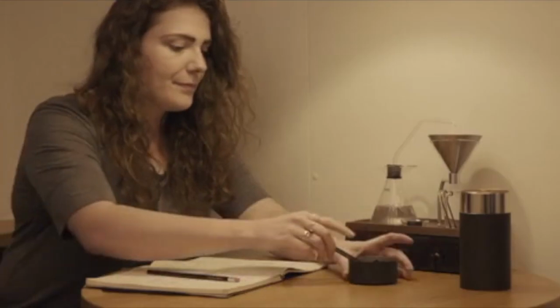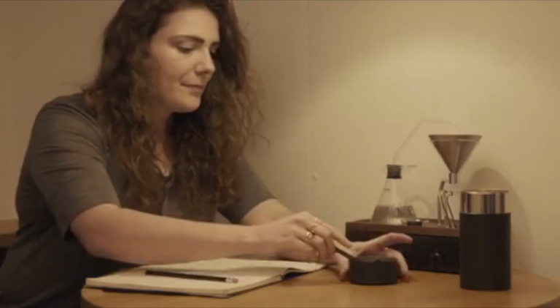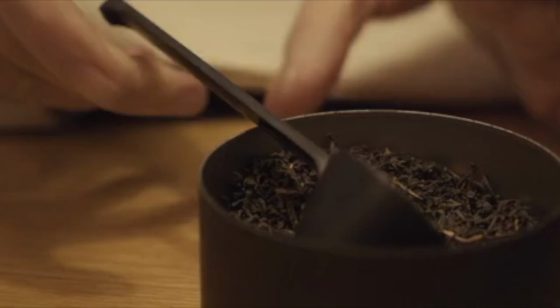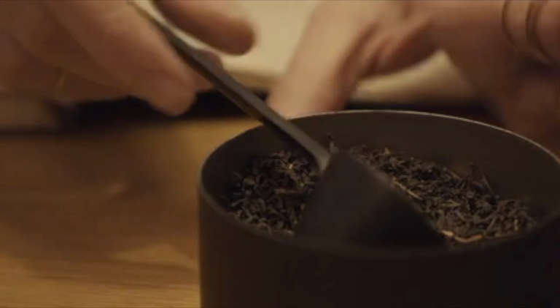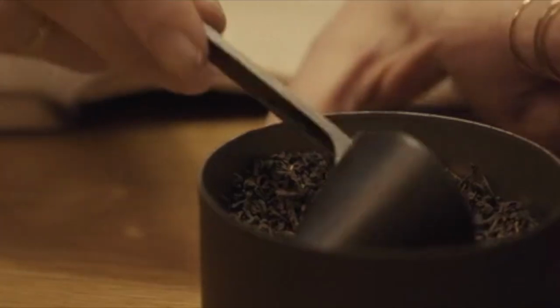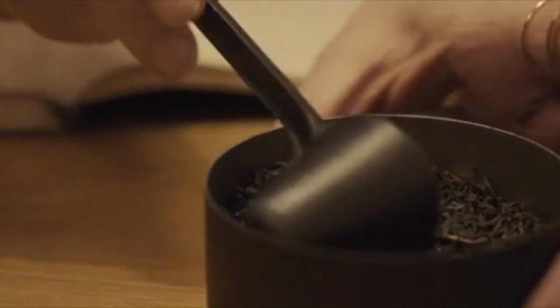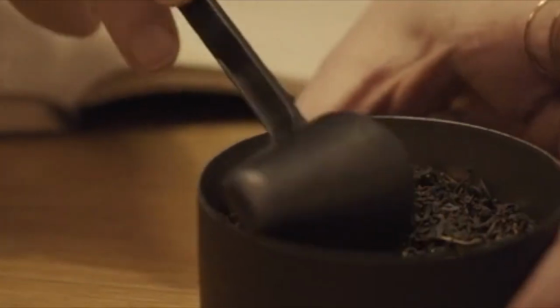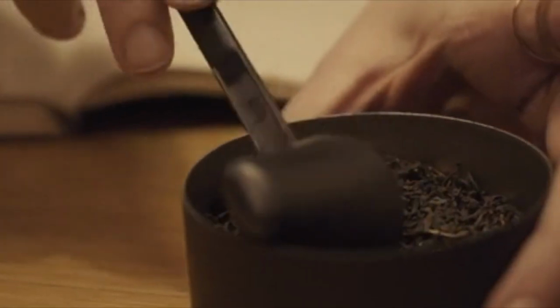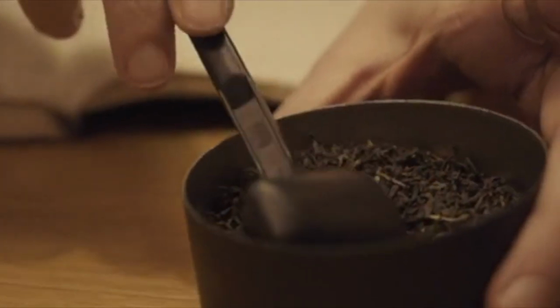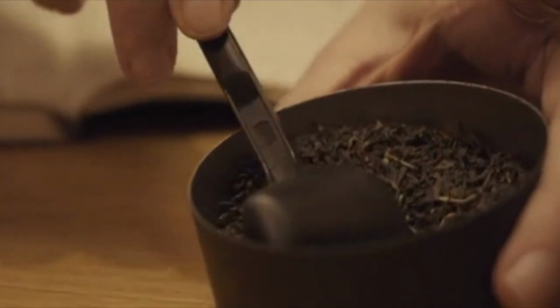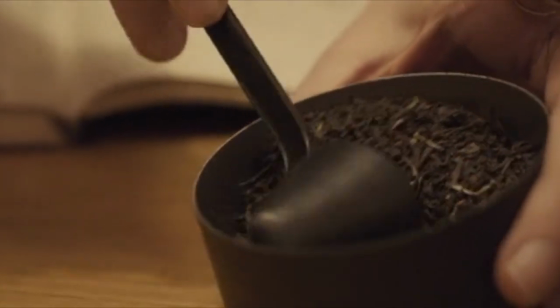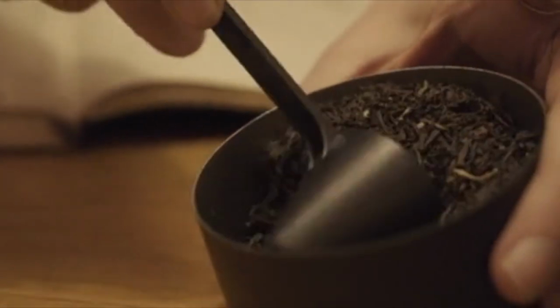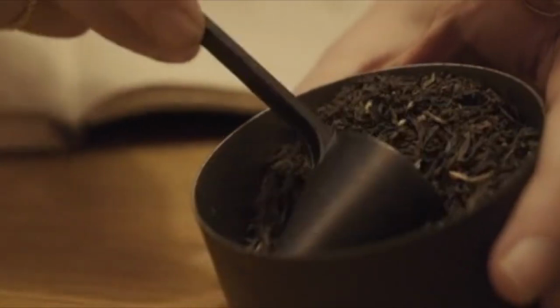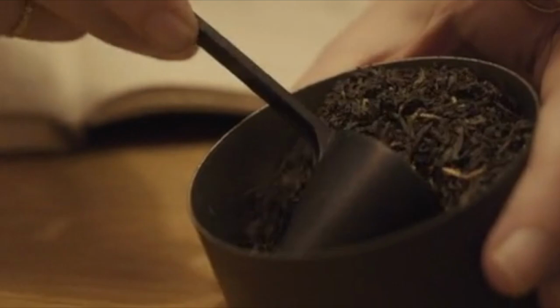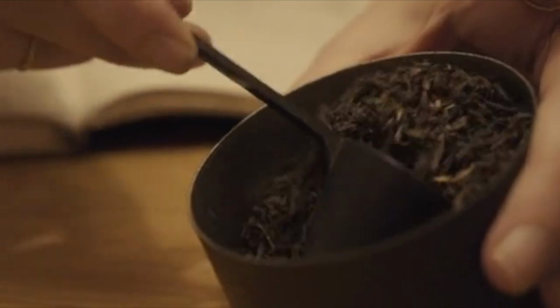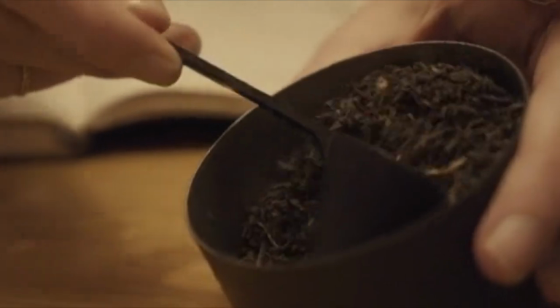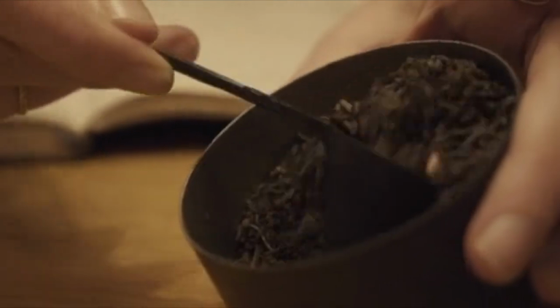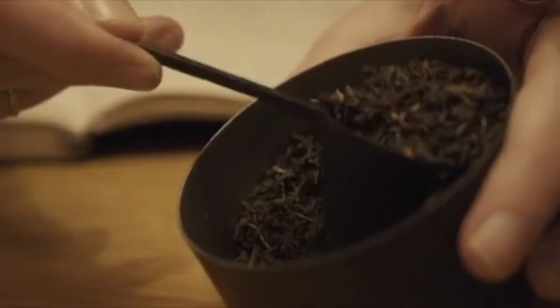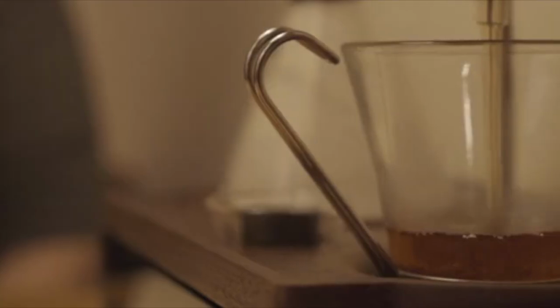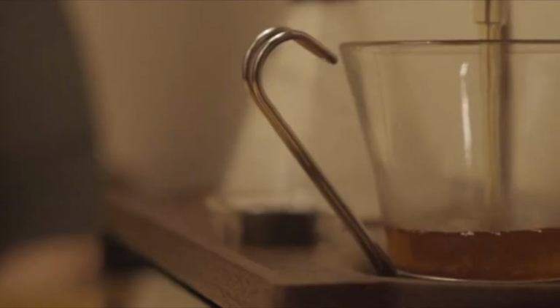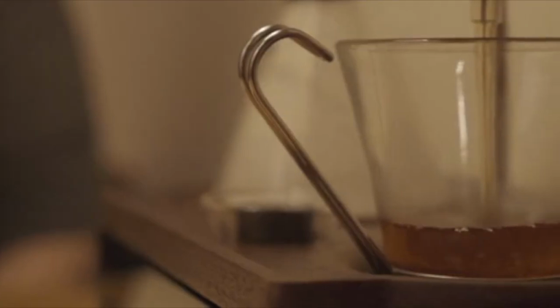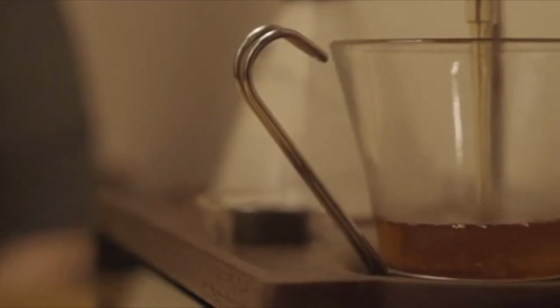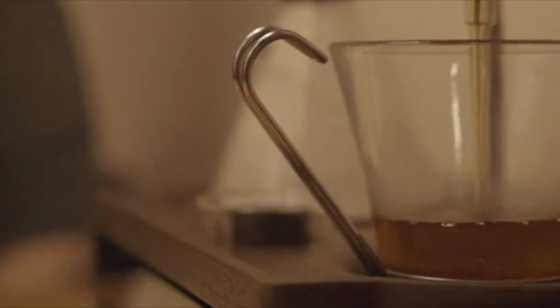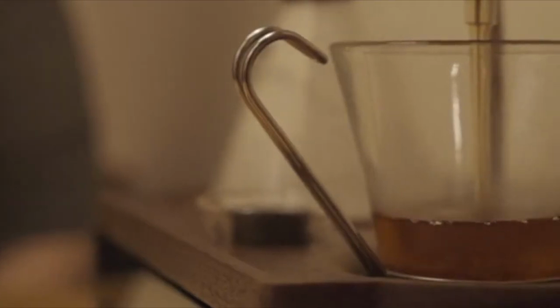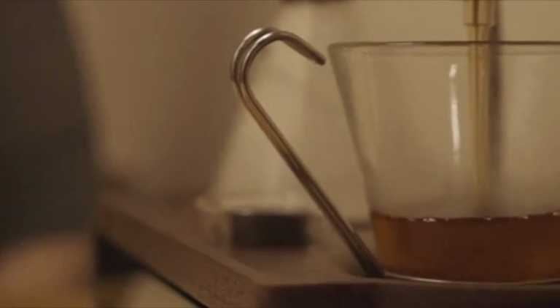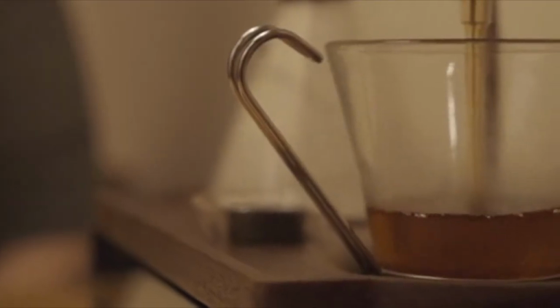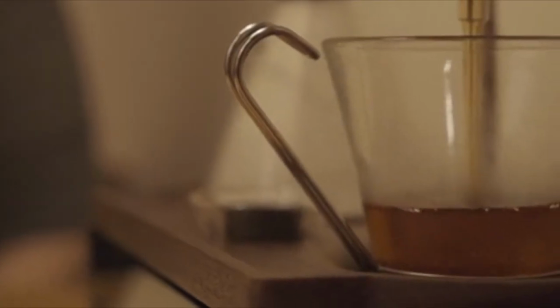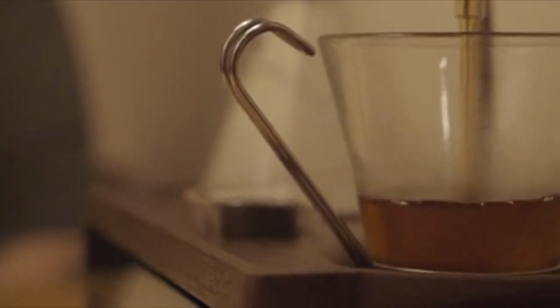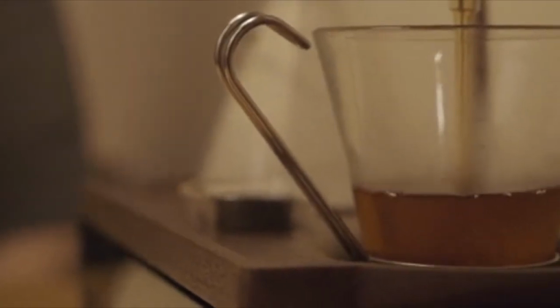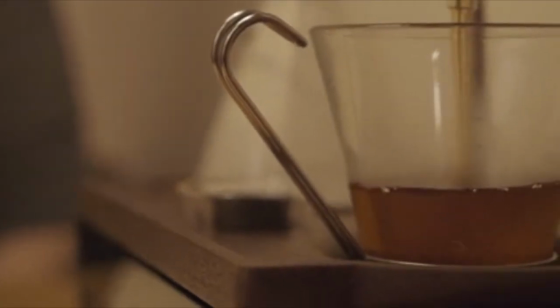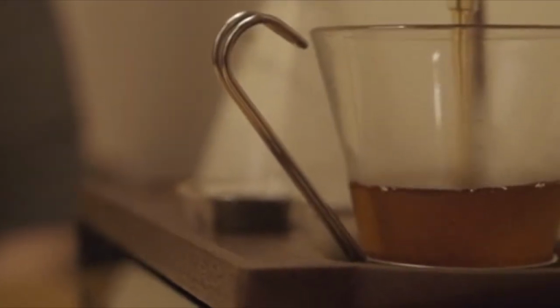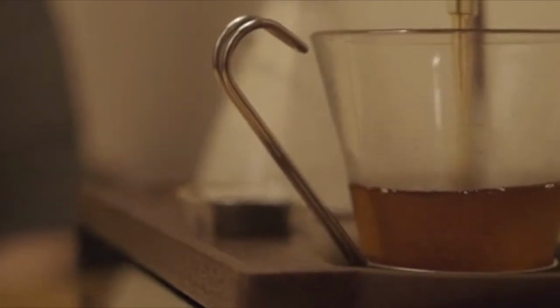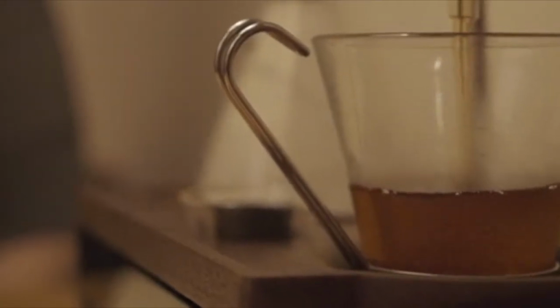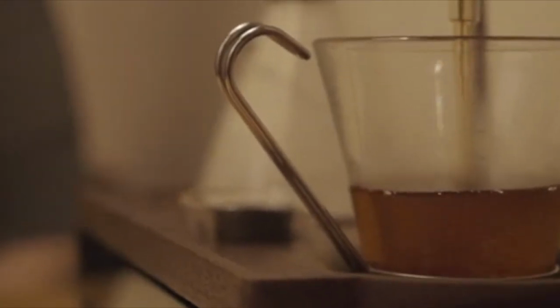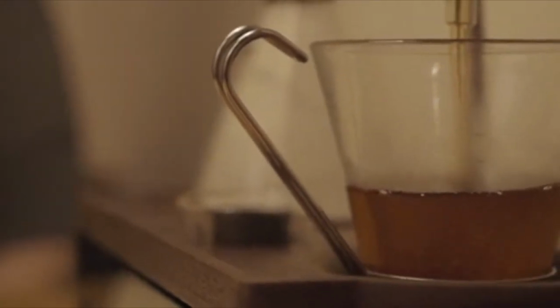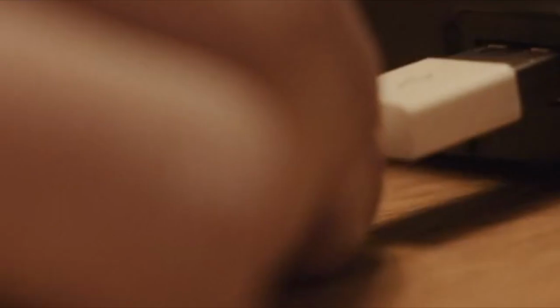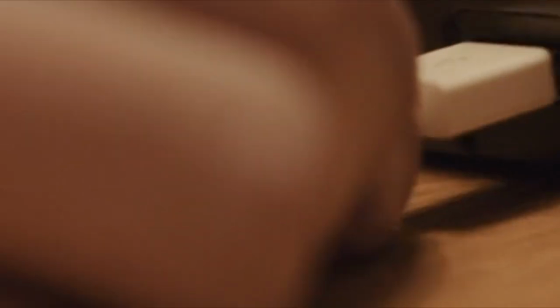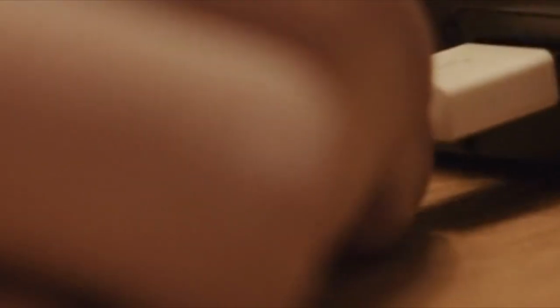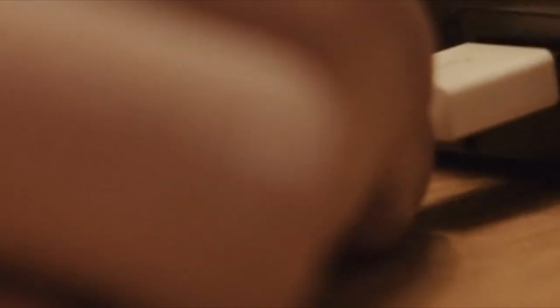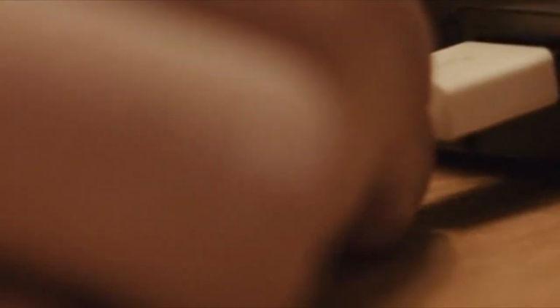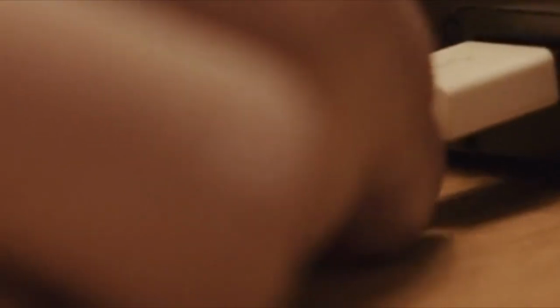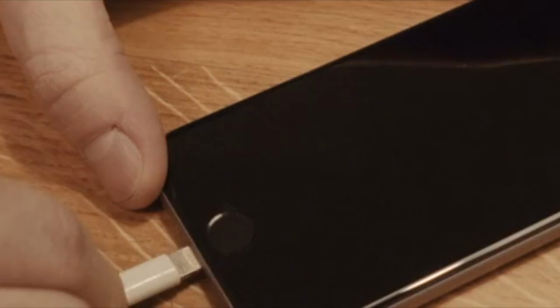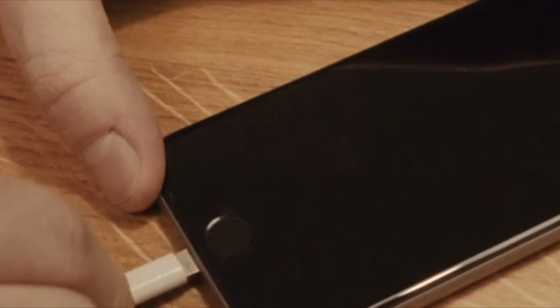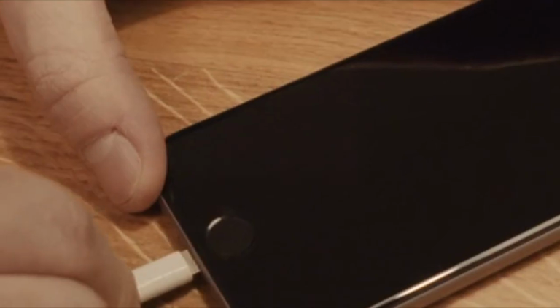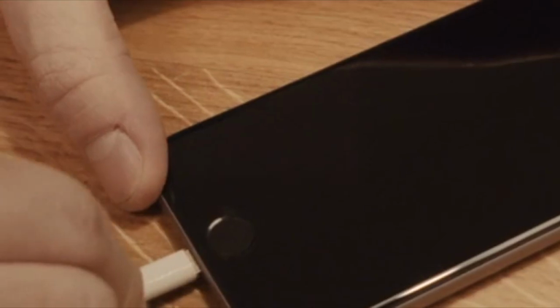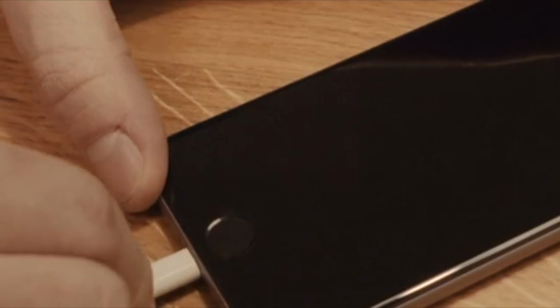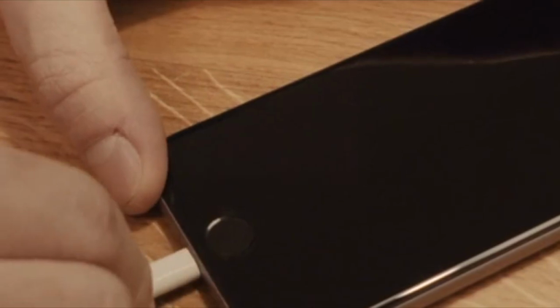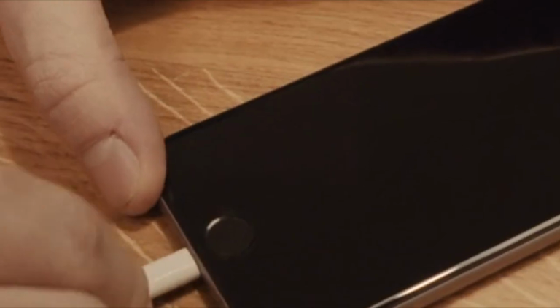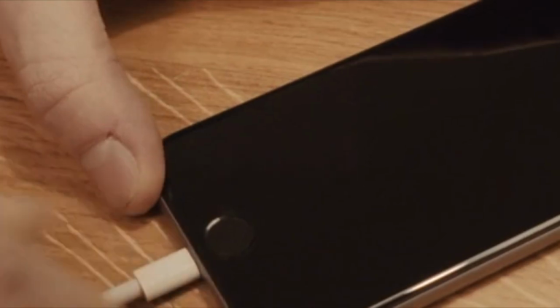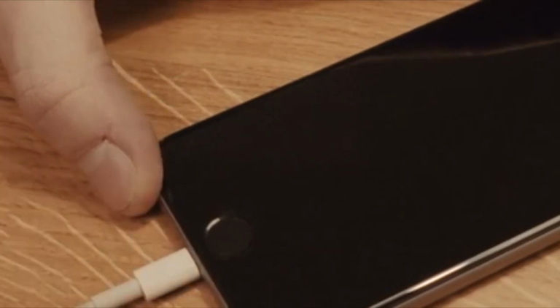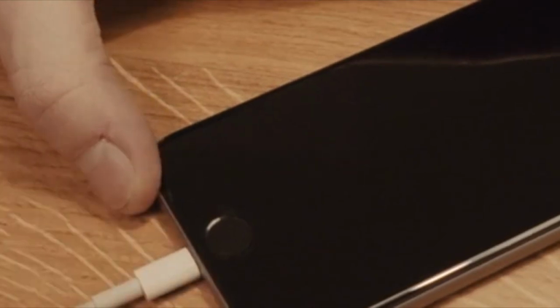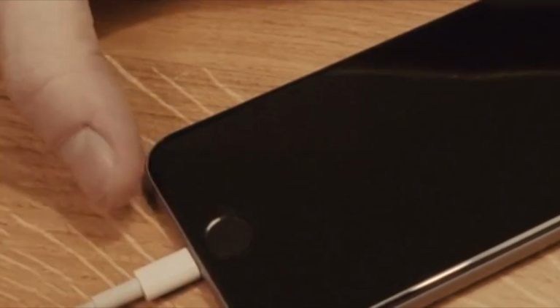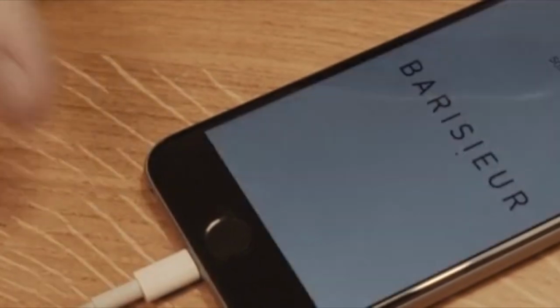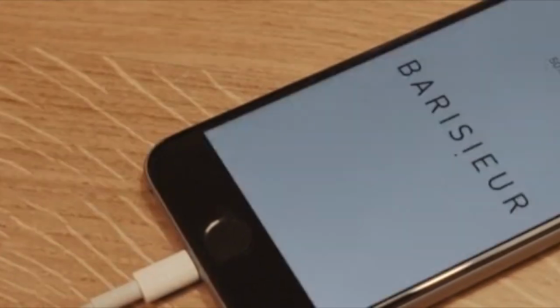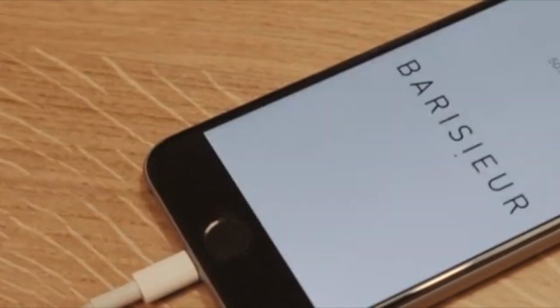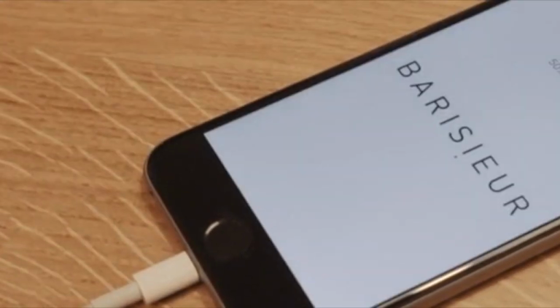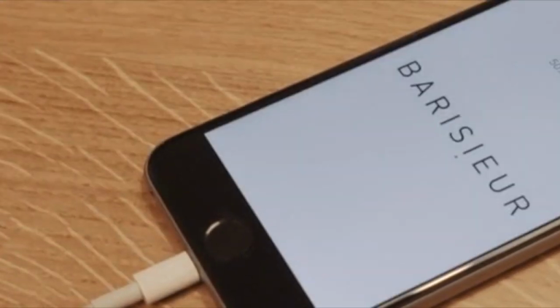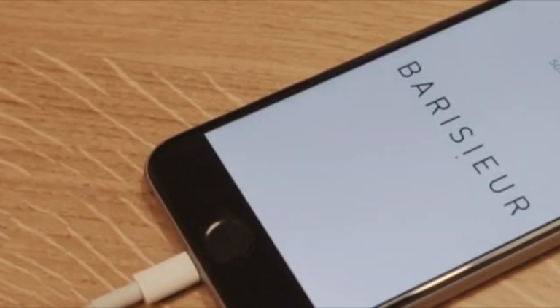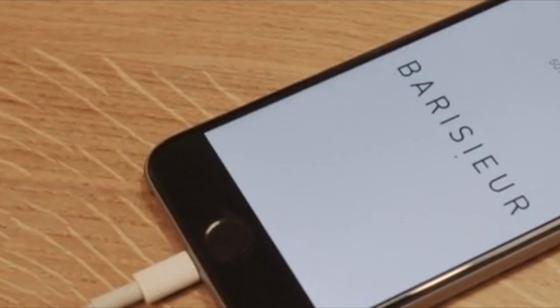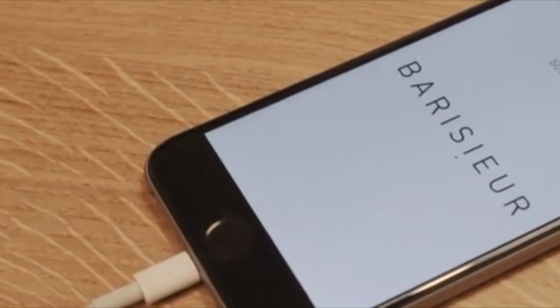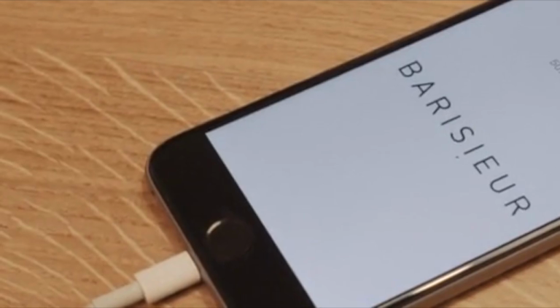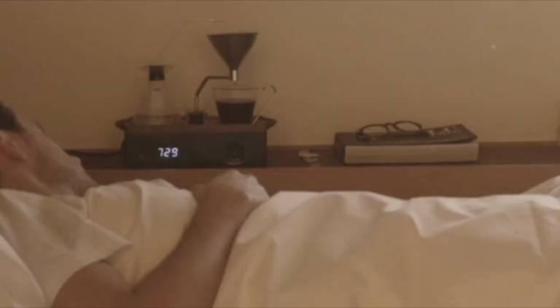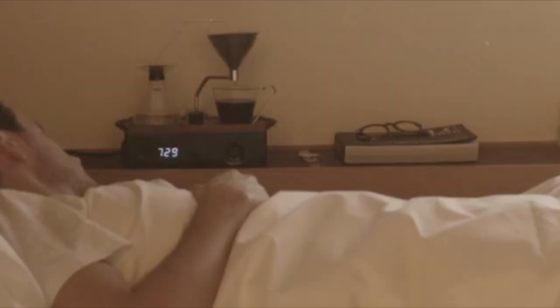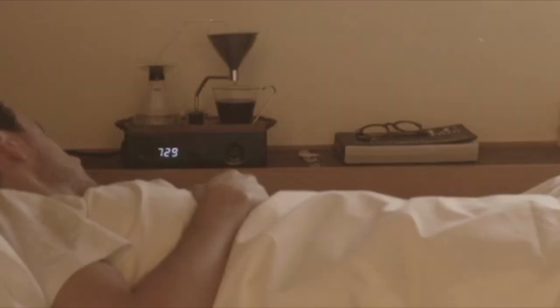The Barrister can be used for tea as well as coffee. Charge your phone off the USB port located in the base.